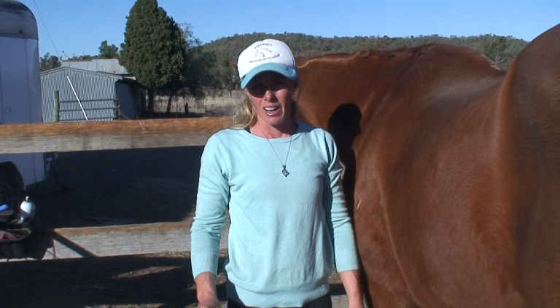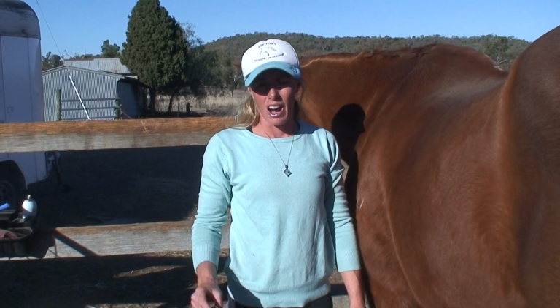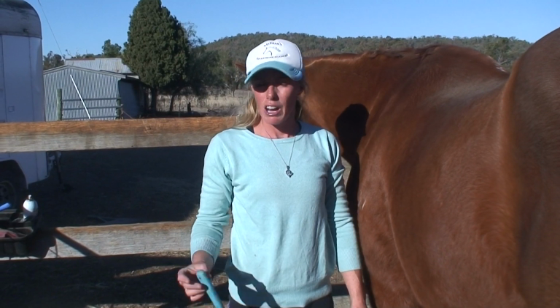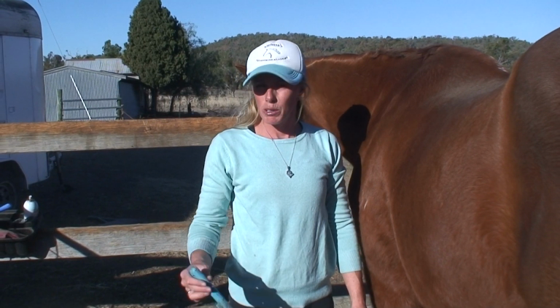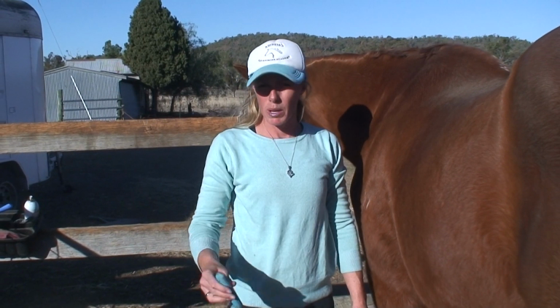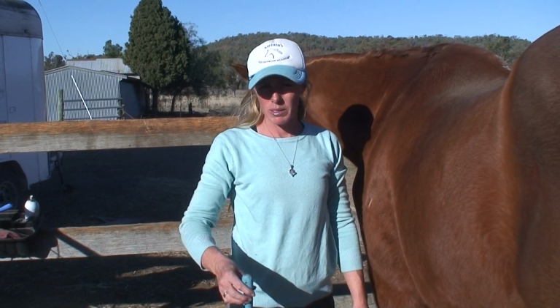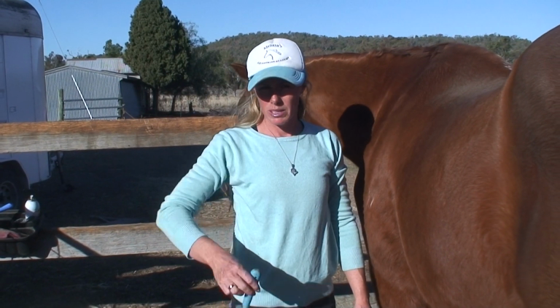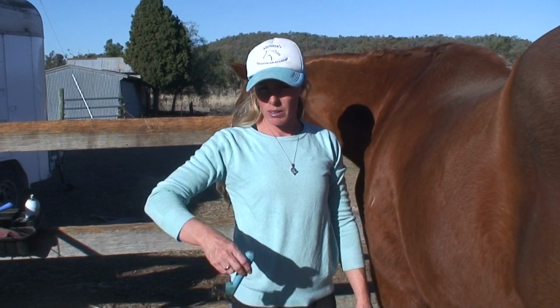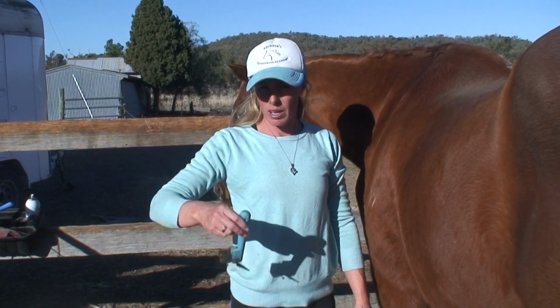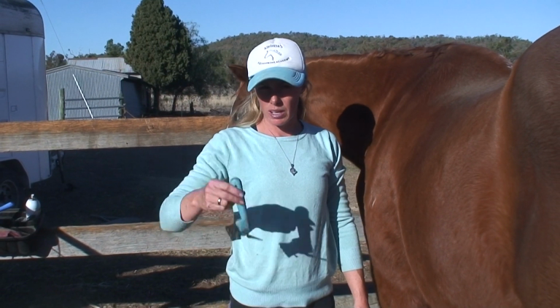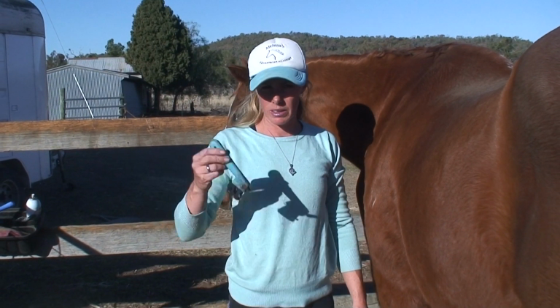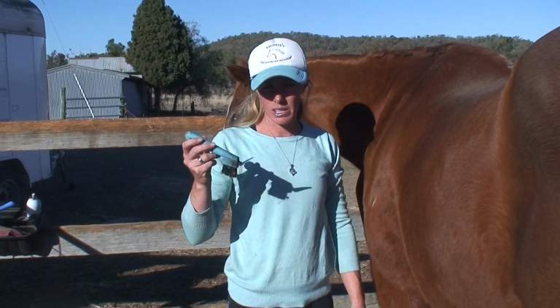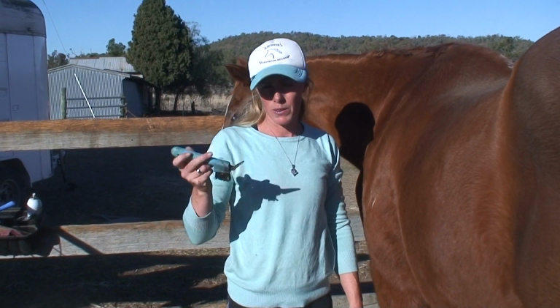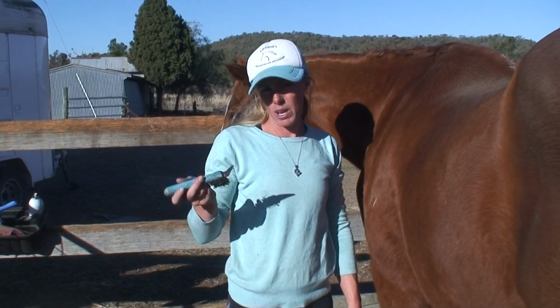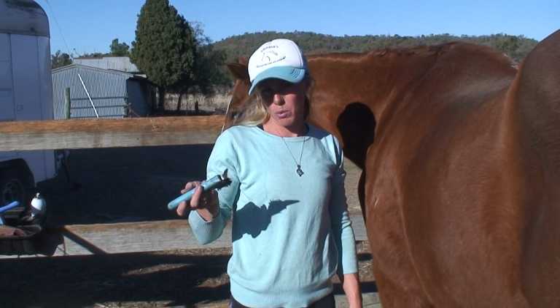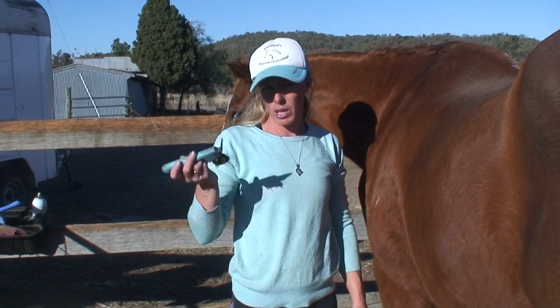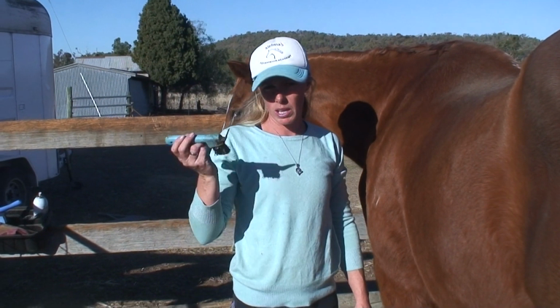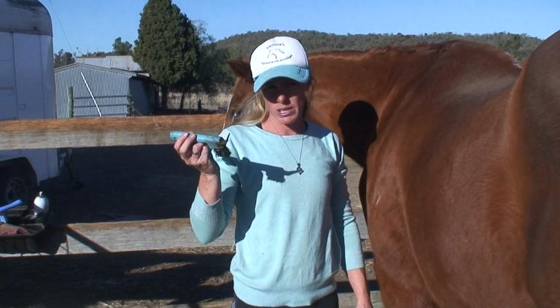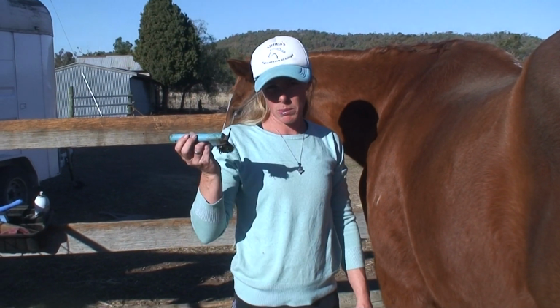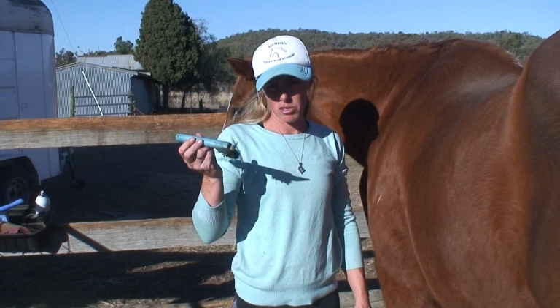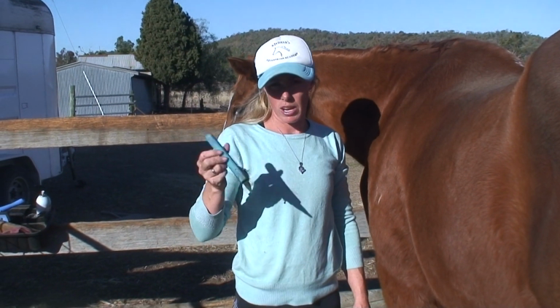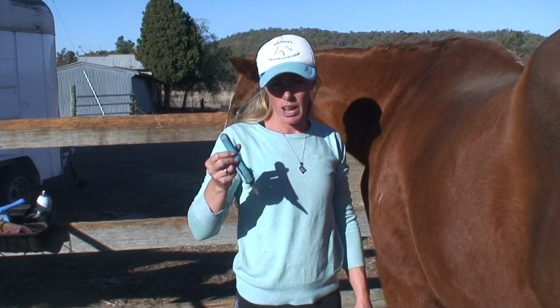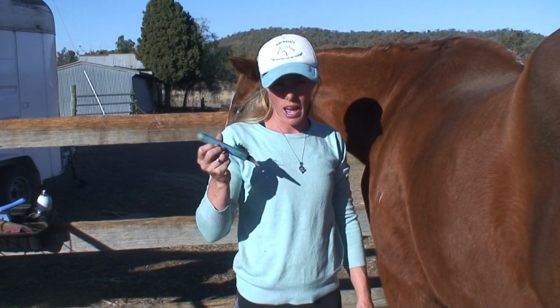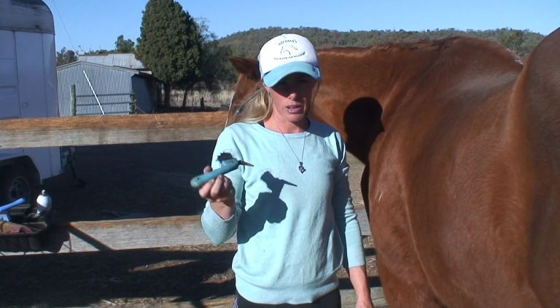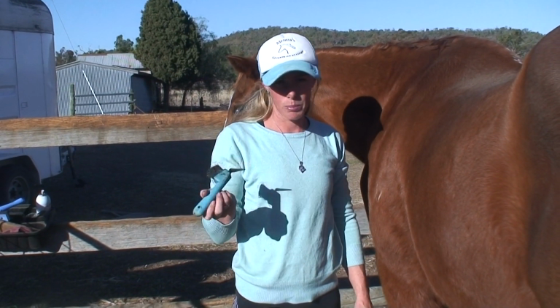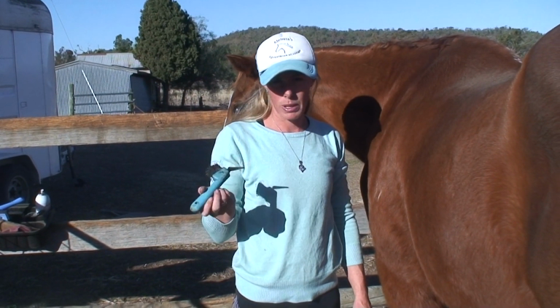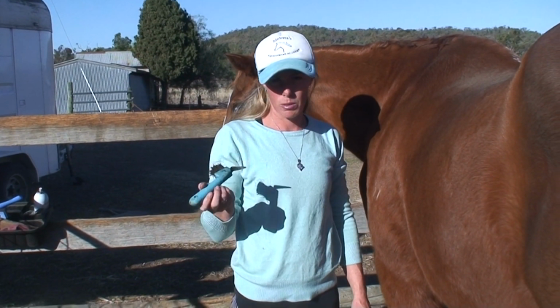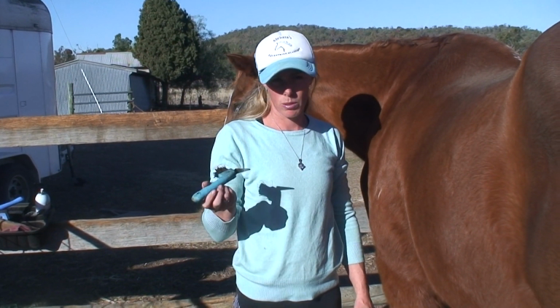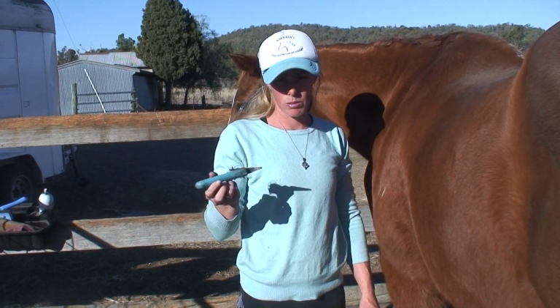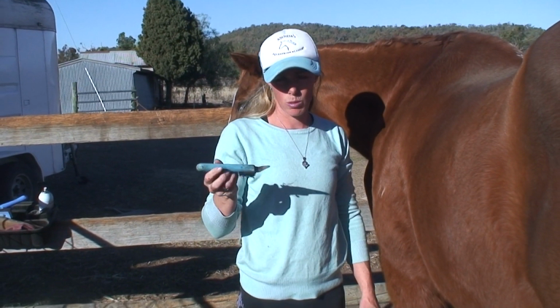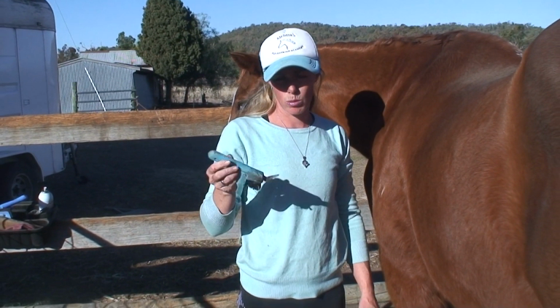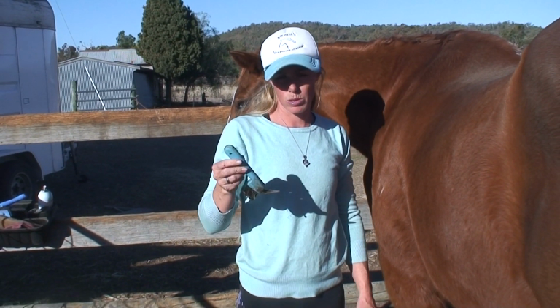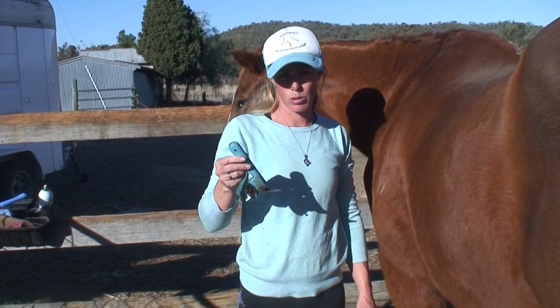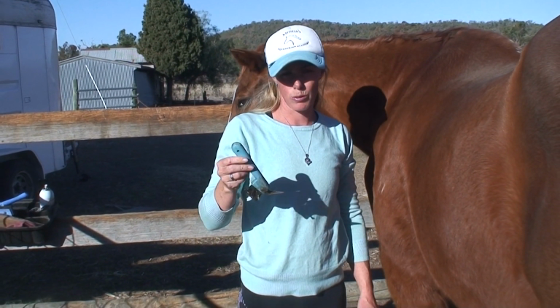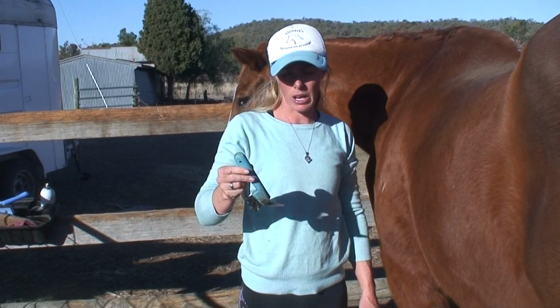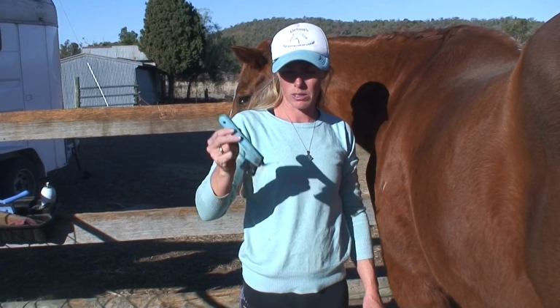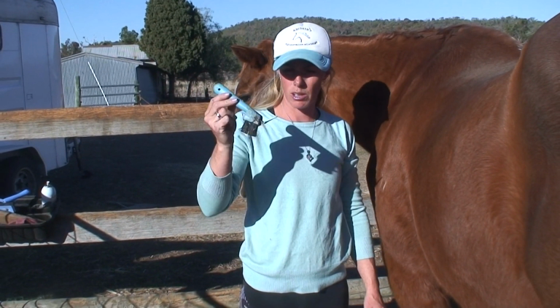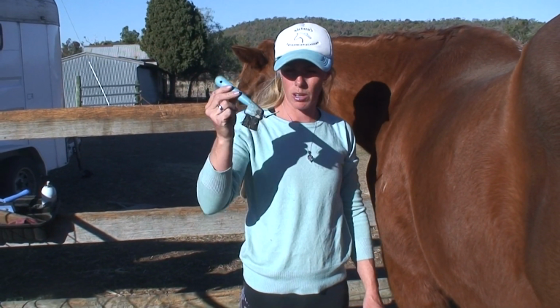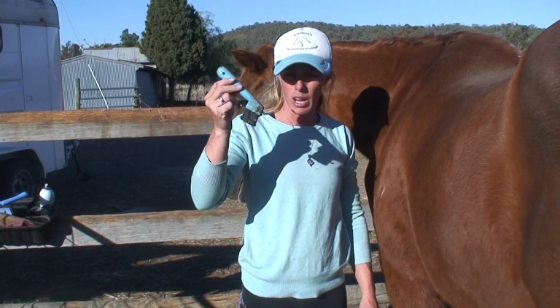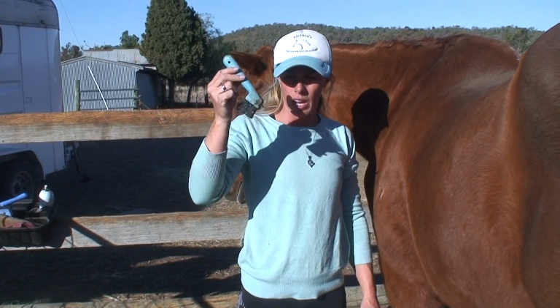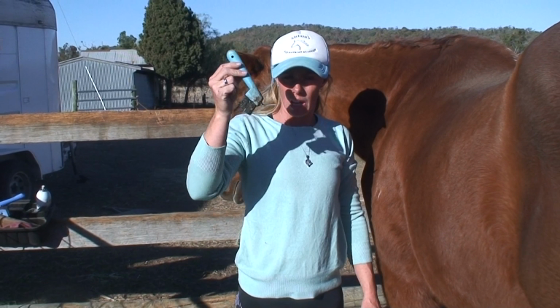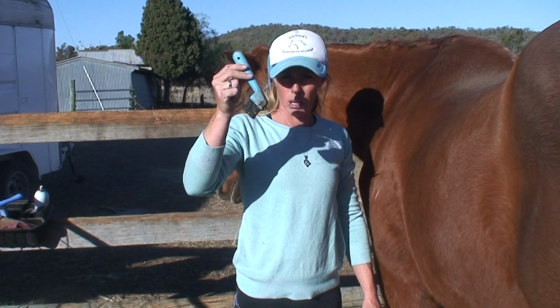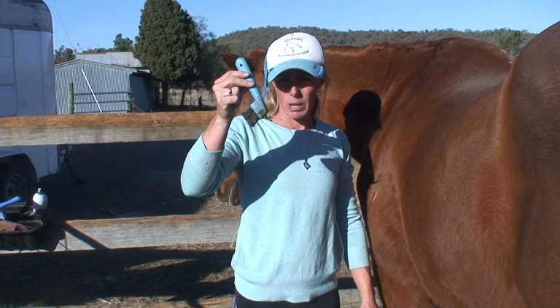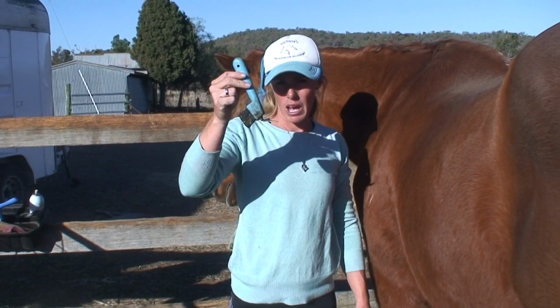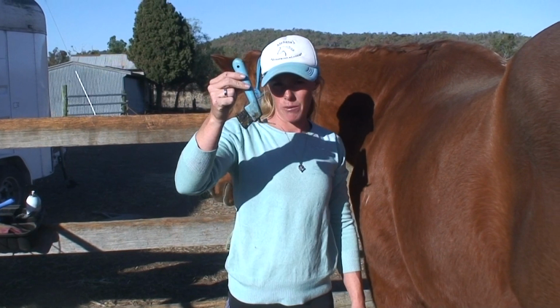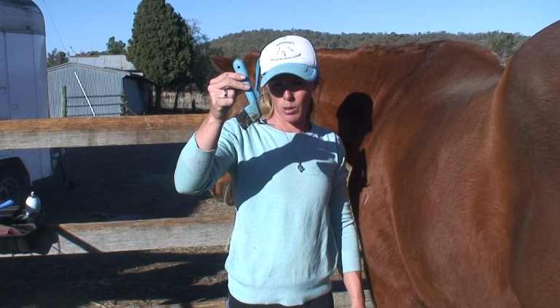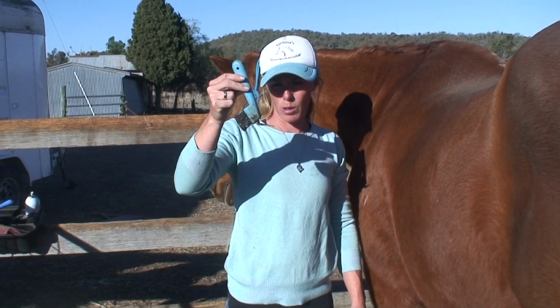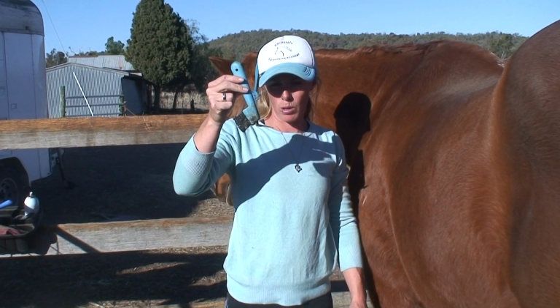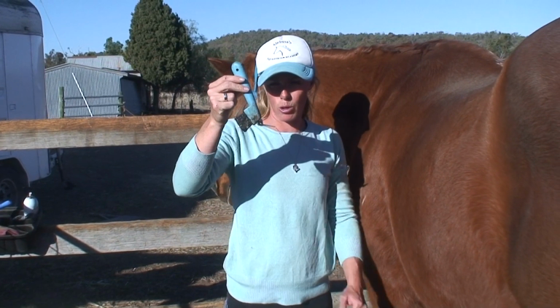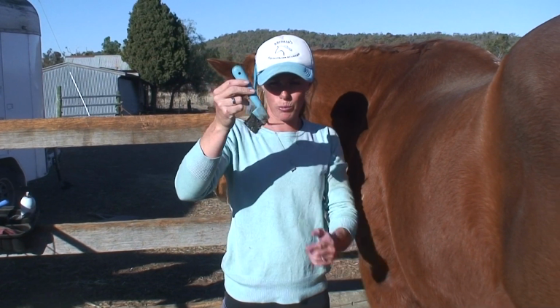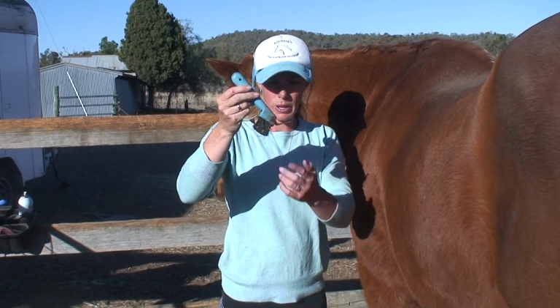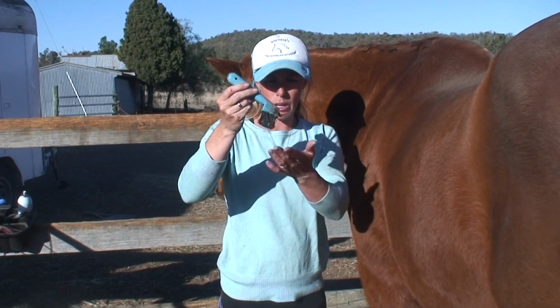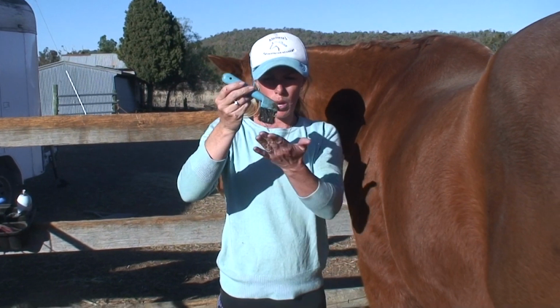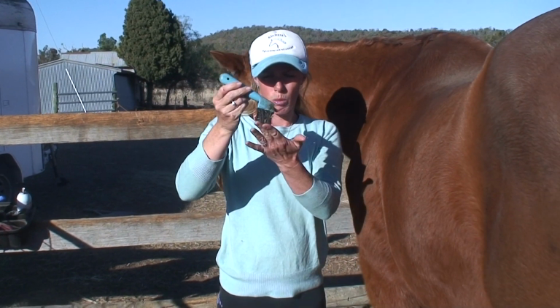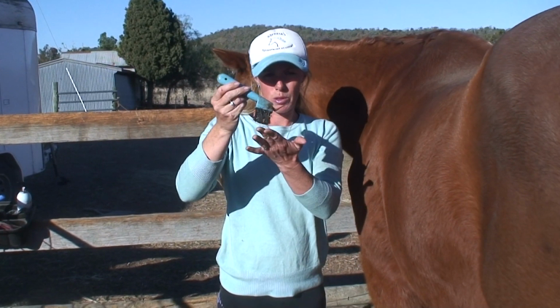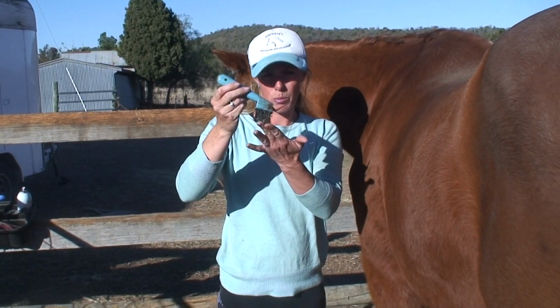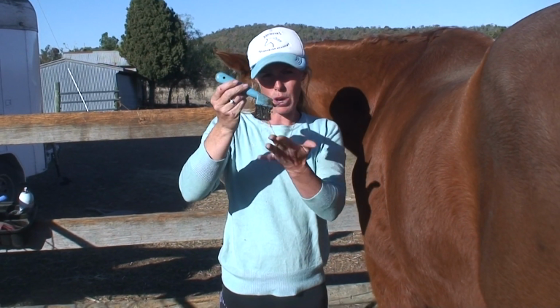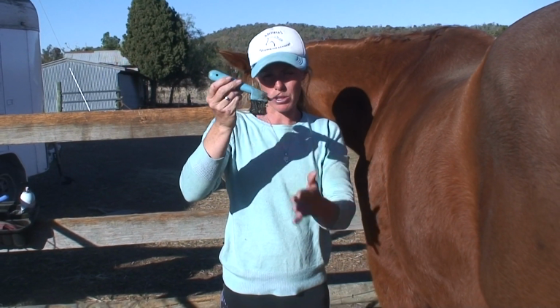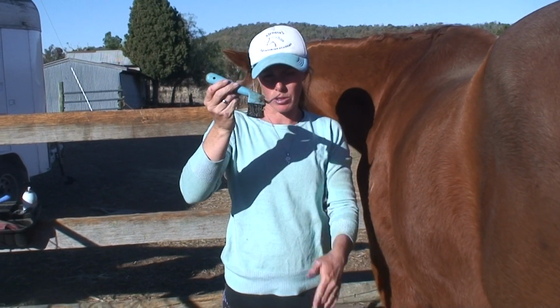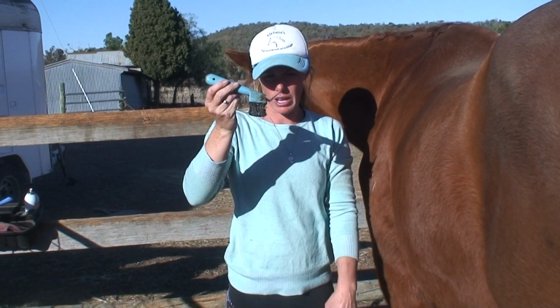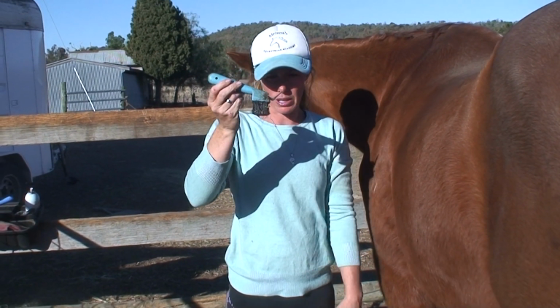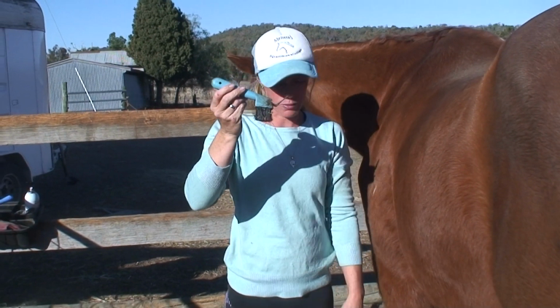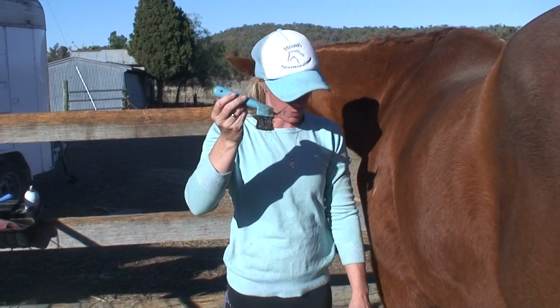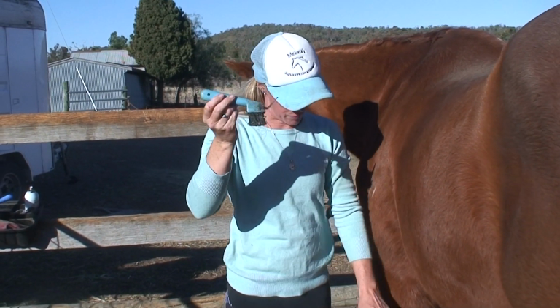Hi everyone. In this video we're going to demonstrate how to pick the horse's hoof out. Here we have a hoof pick with a brush on the end of it.